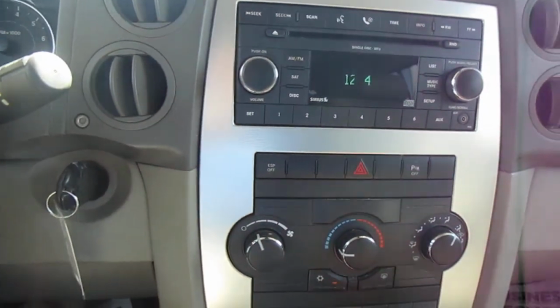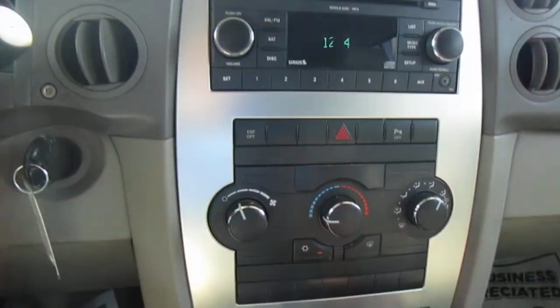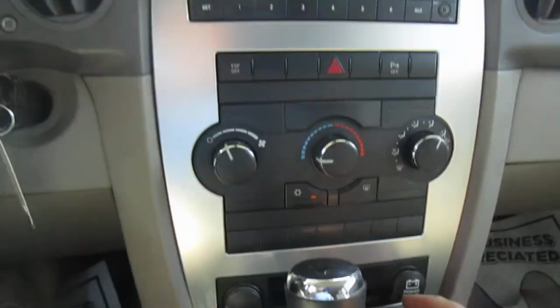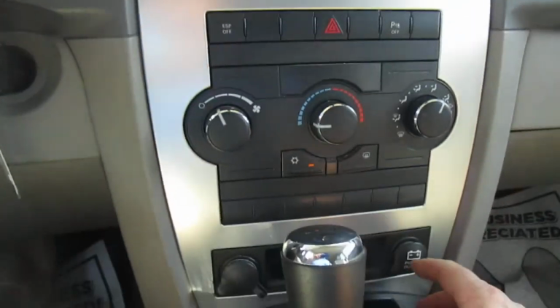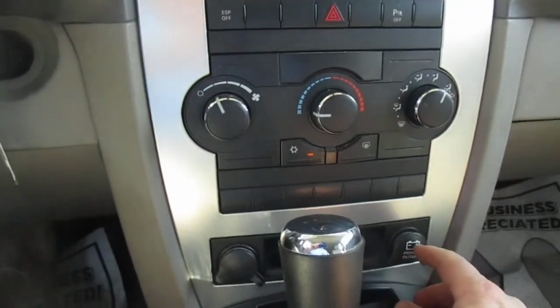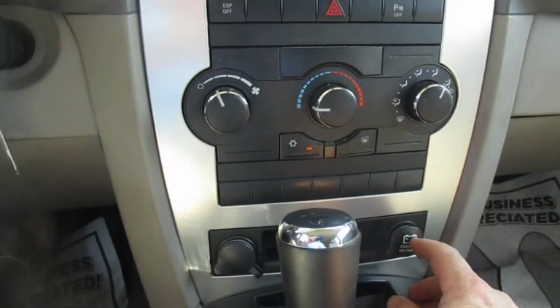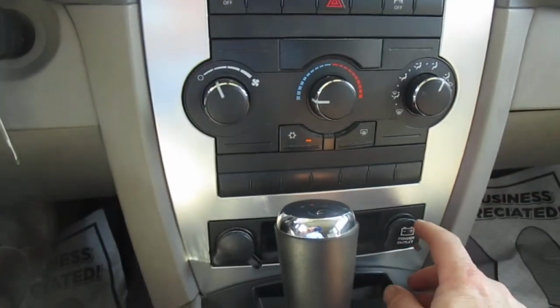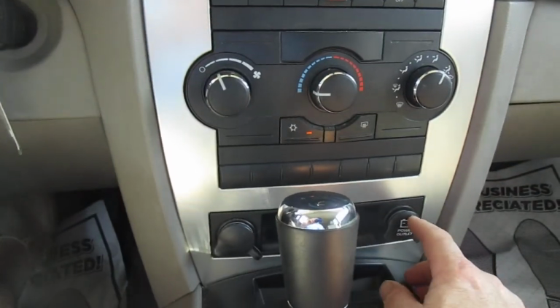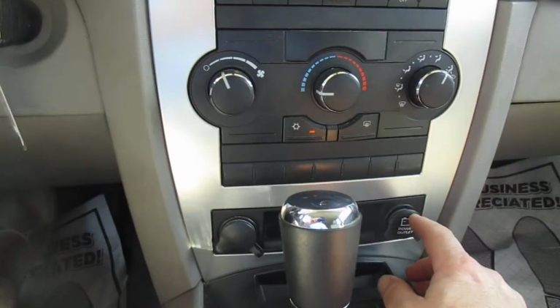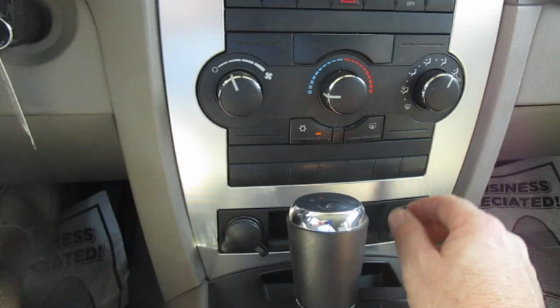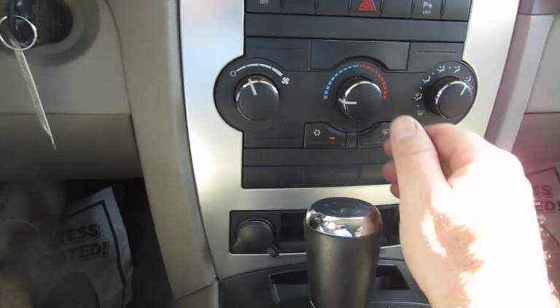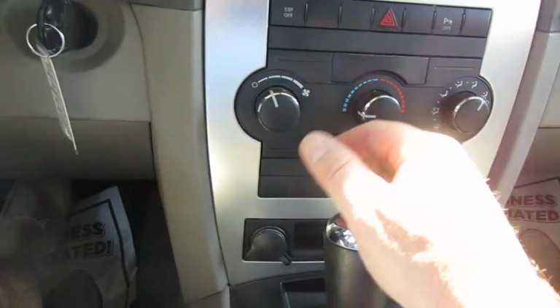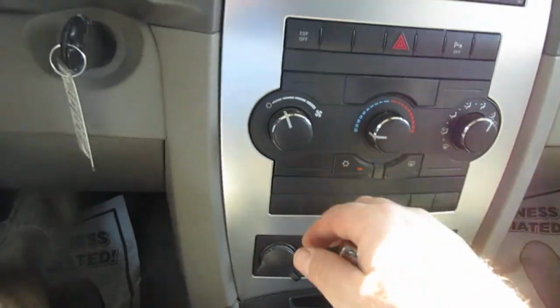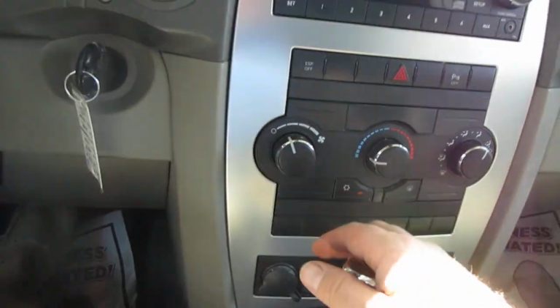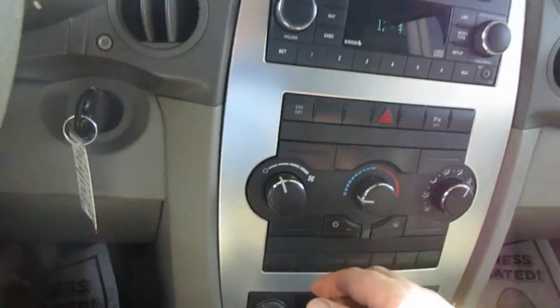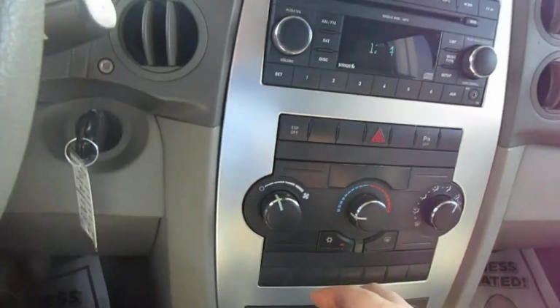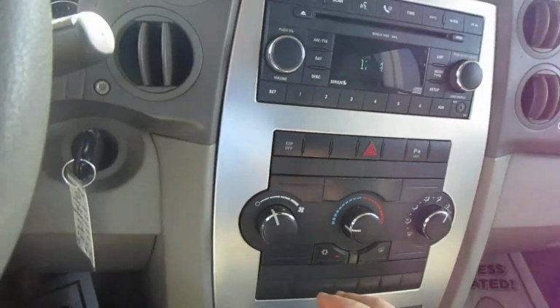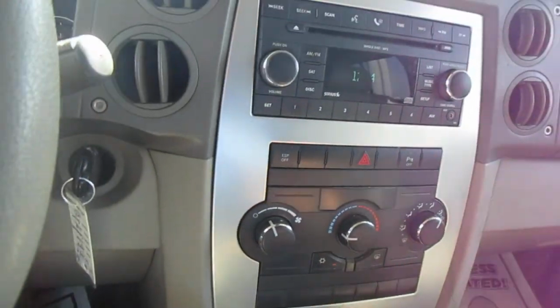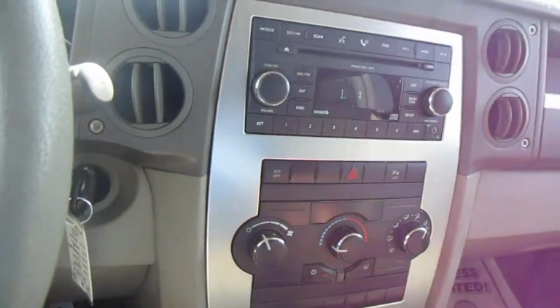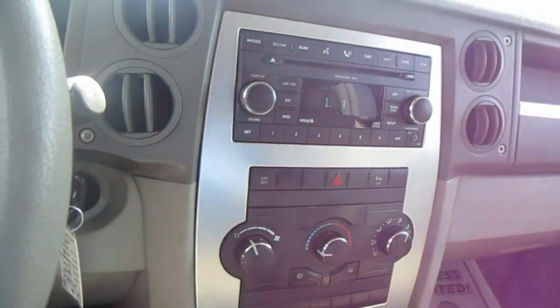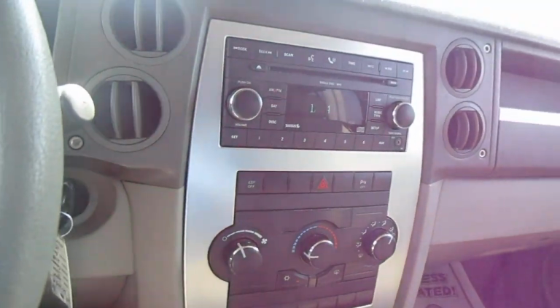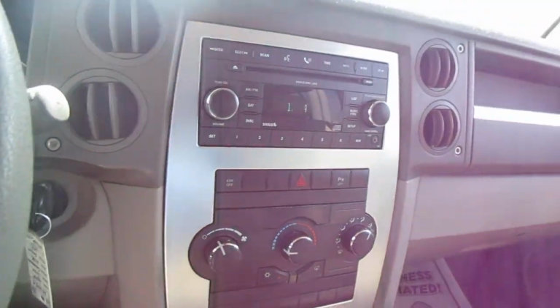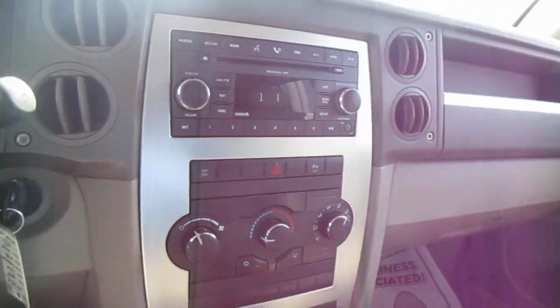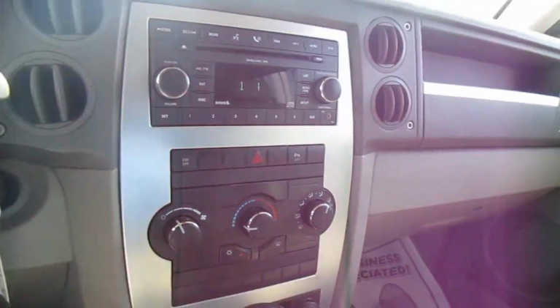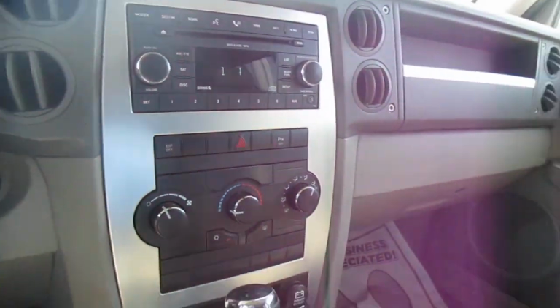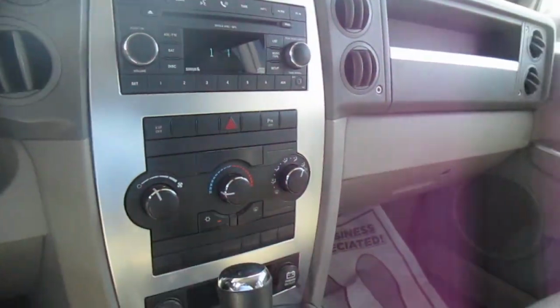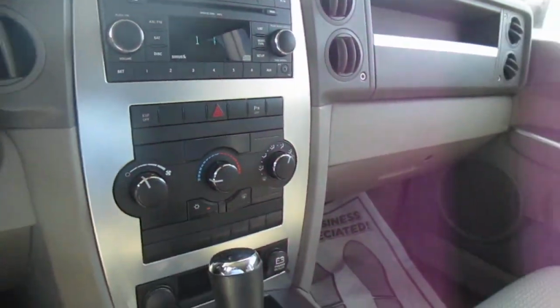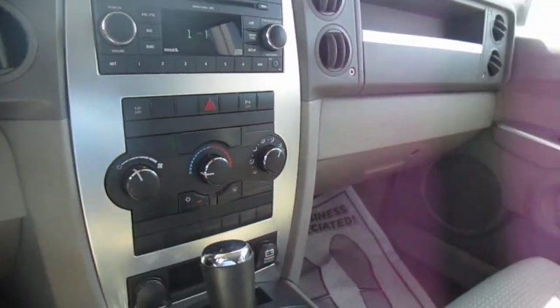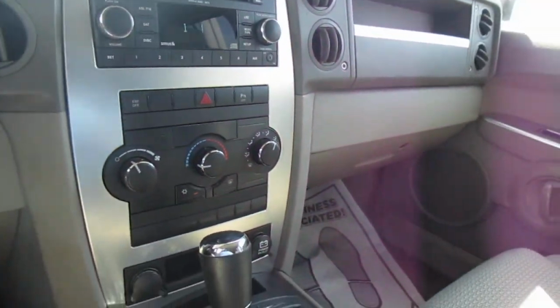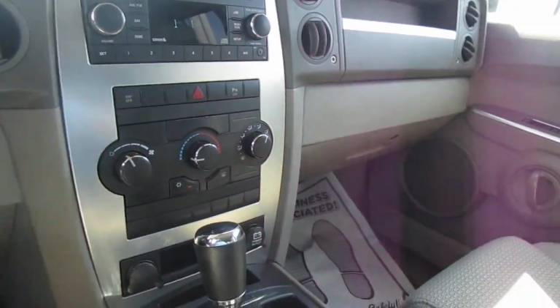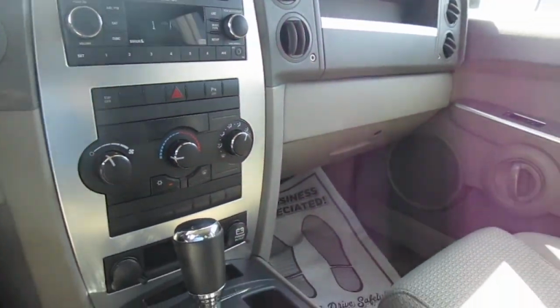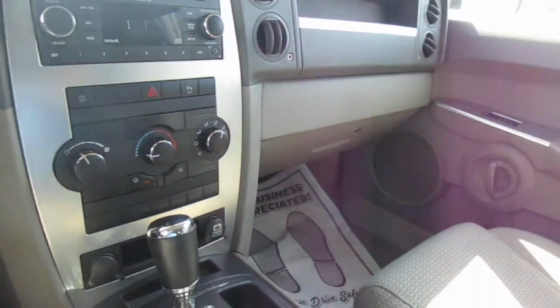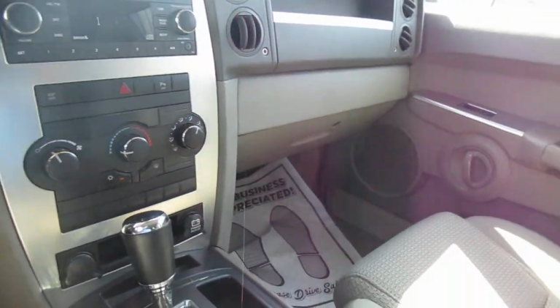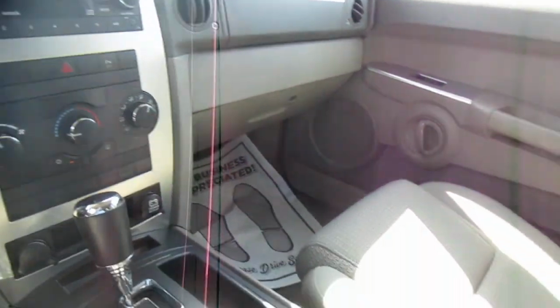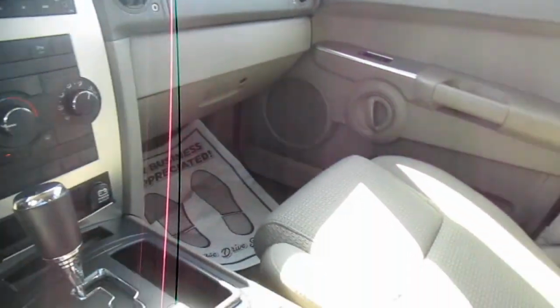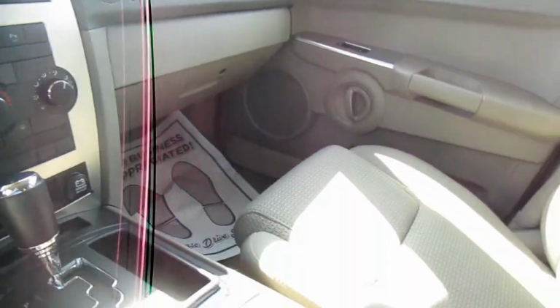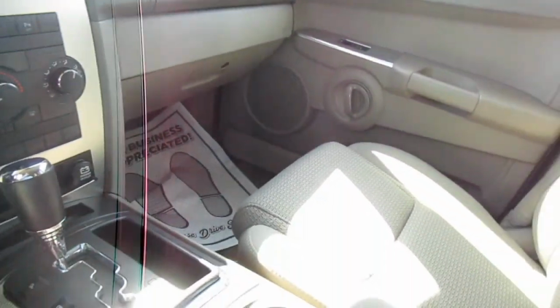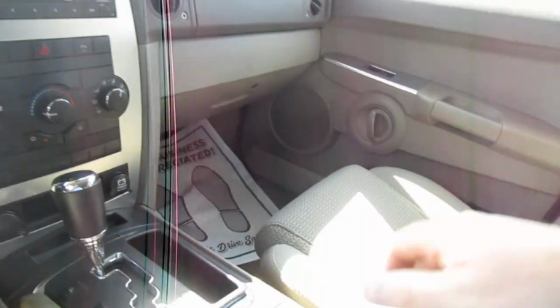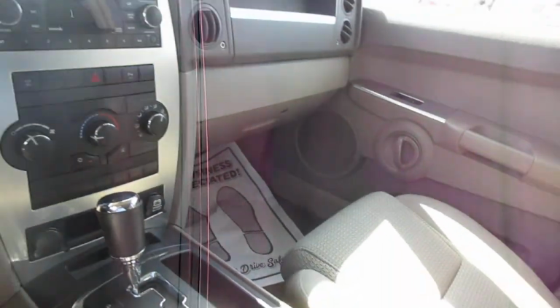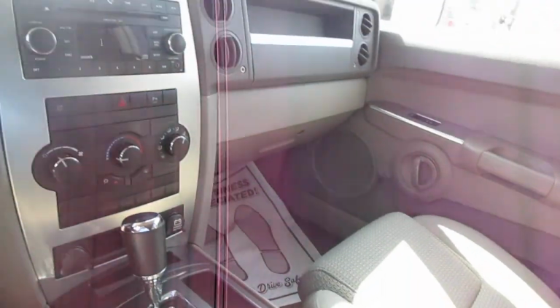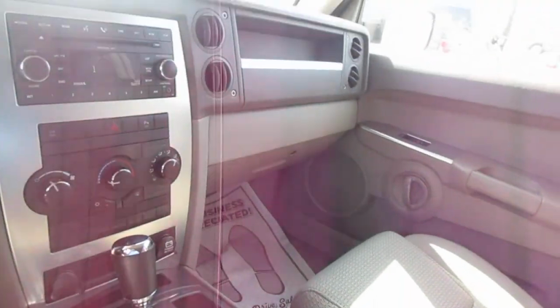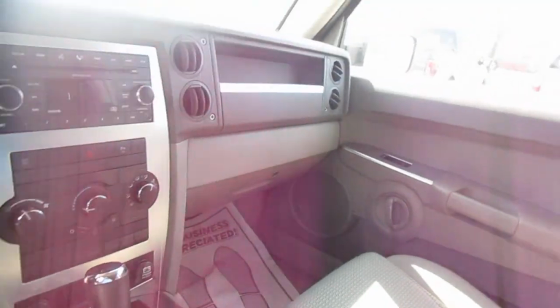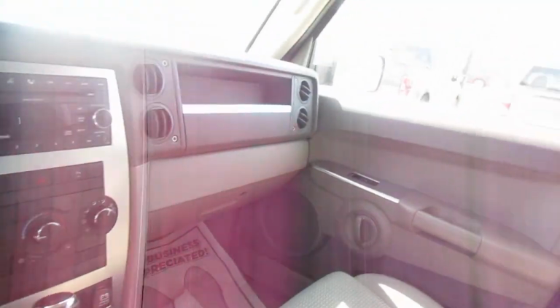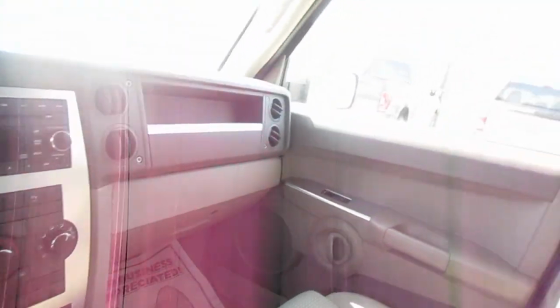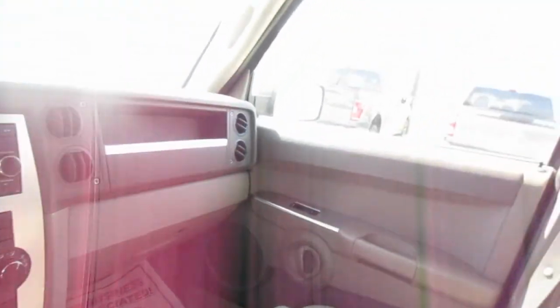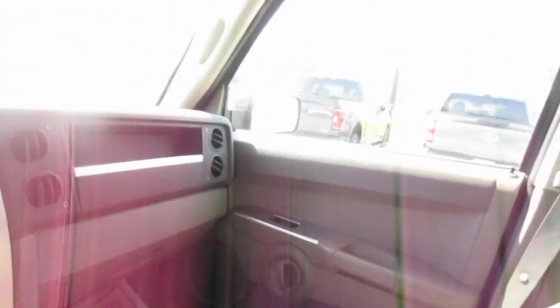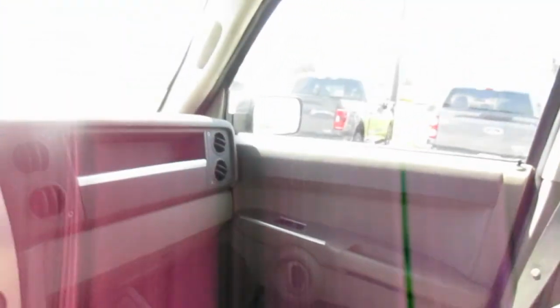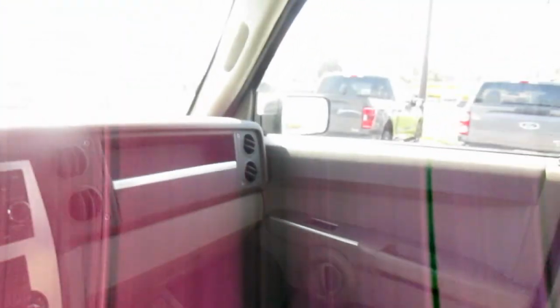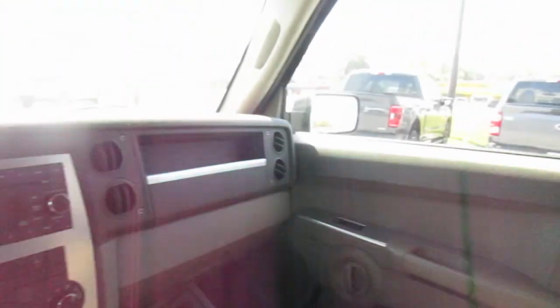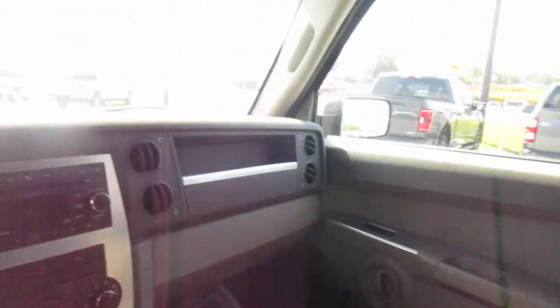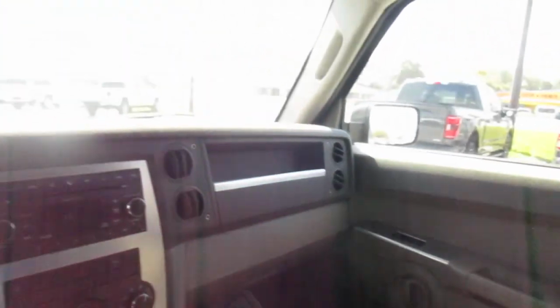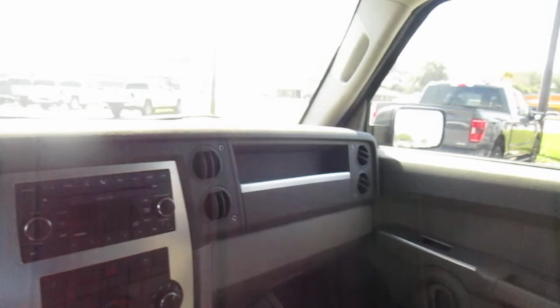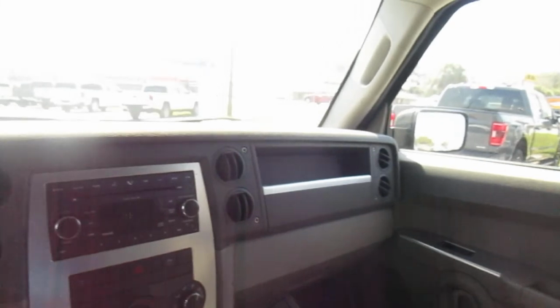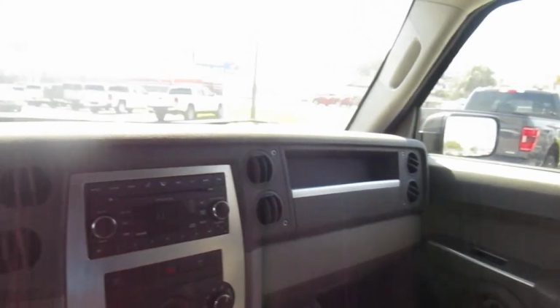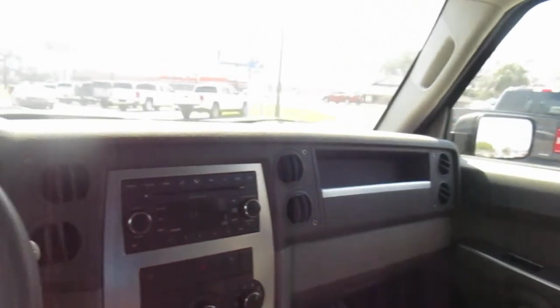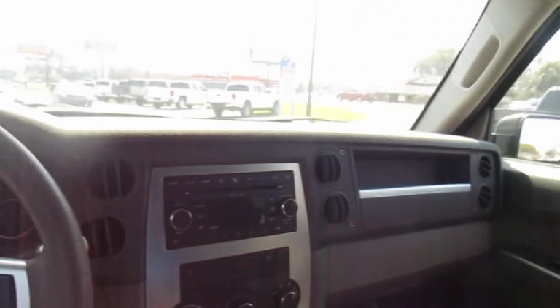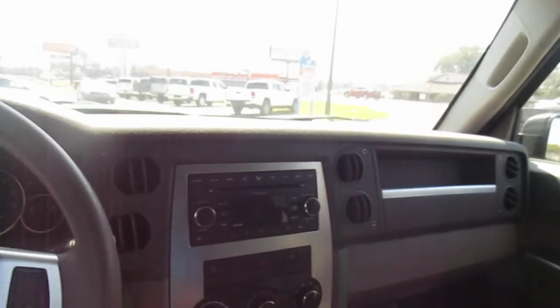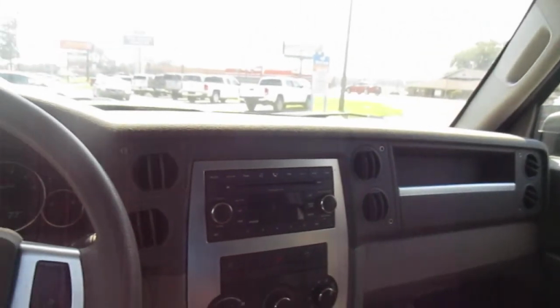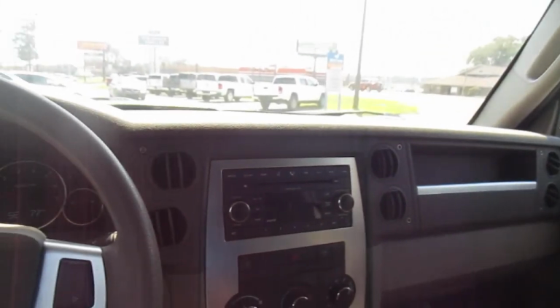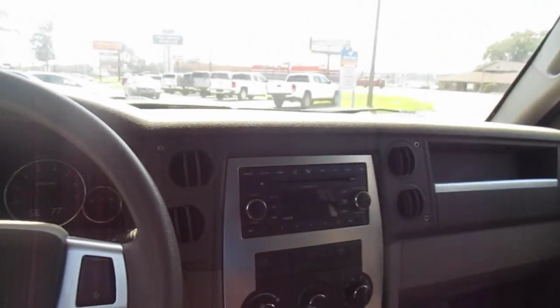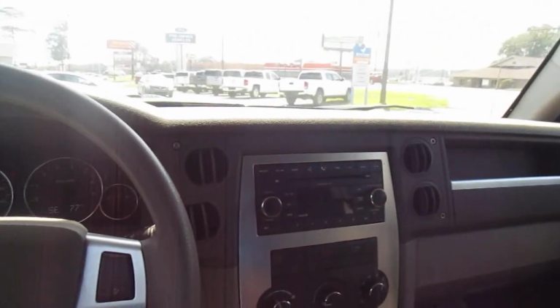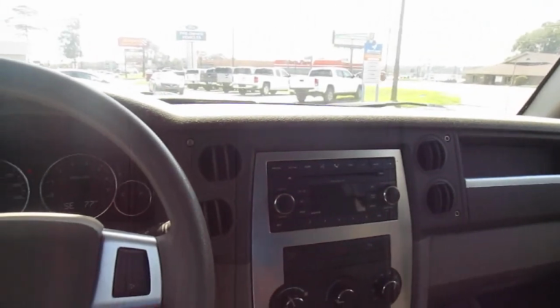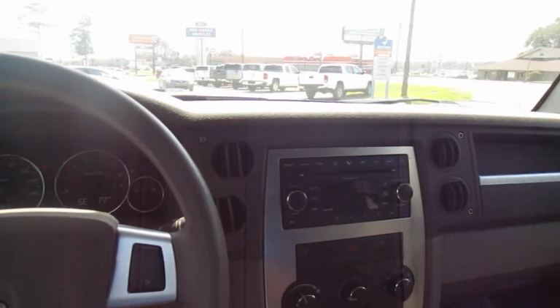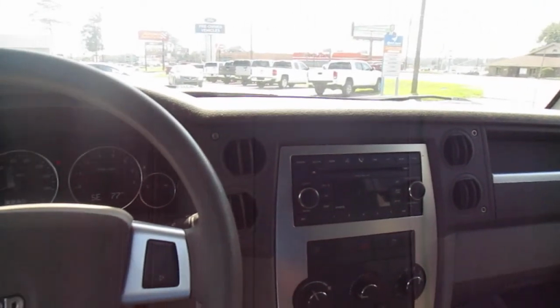Plus Bluetooth connectivity on this vehicle, twin power outlets underneath the dash, automatic transmission, and a large storage console.